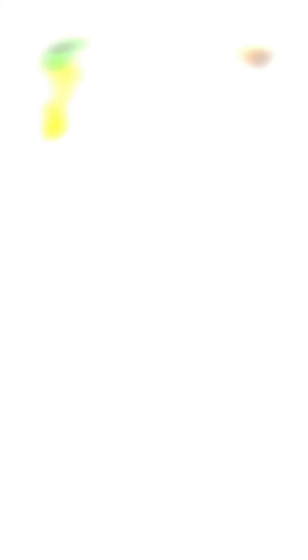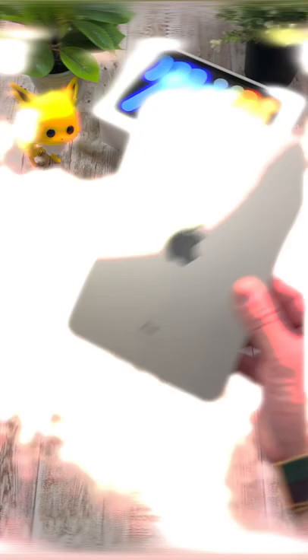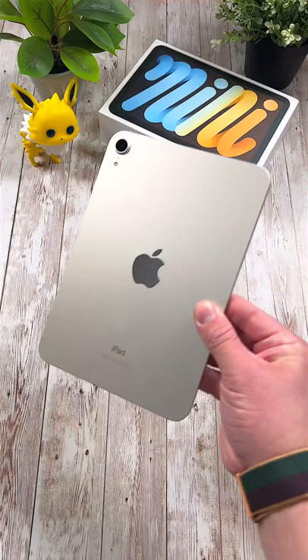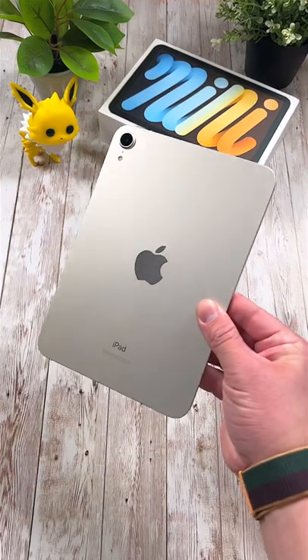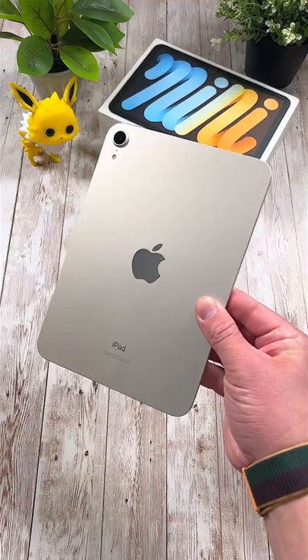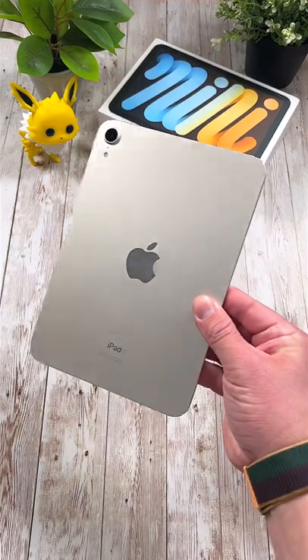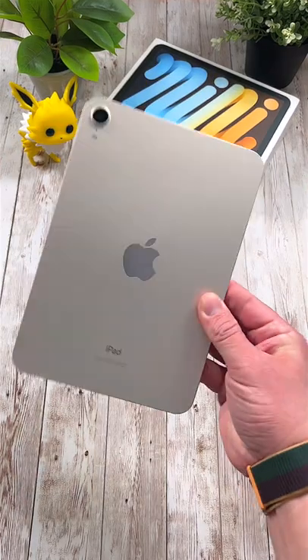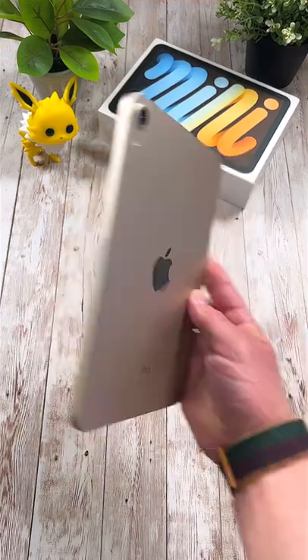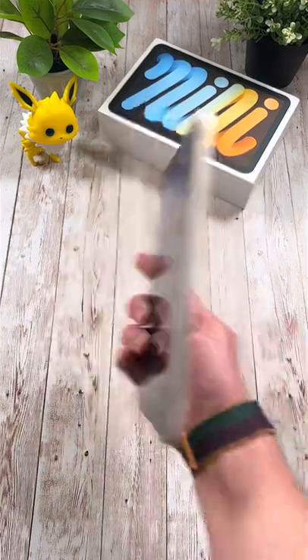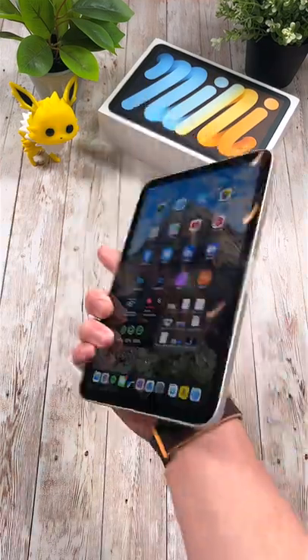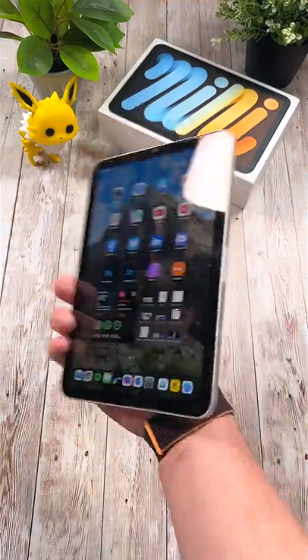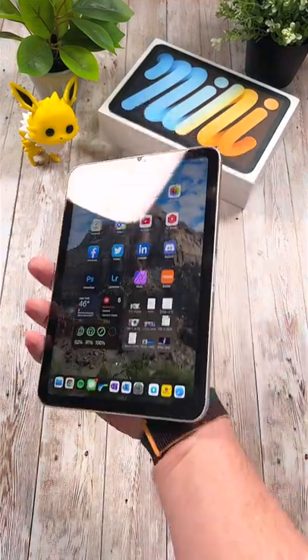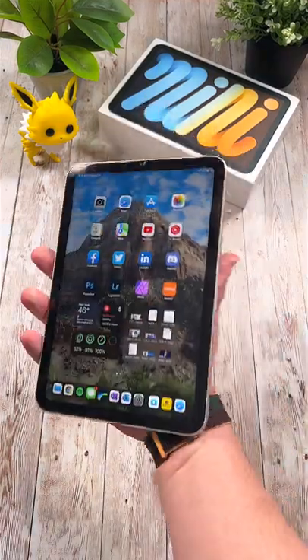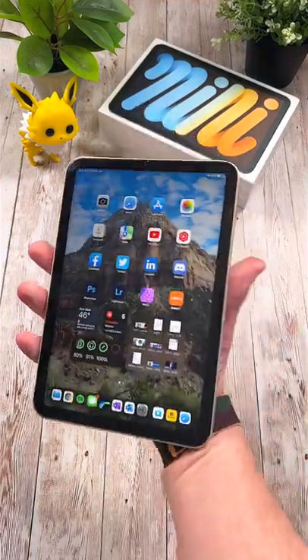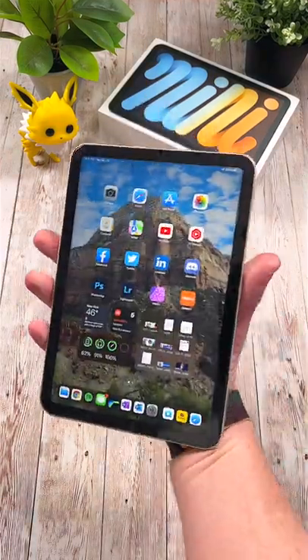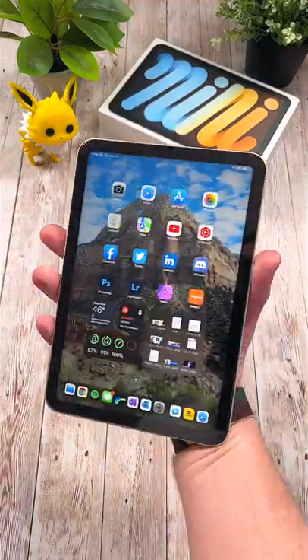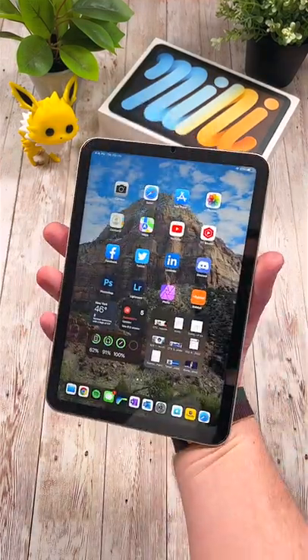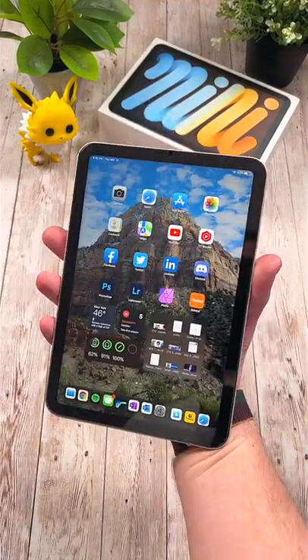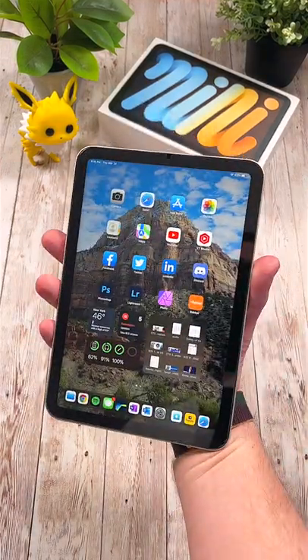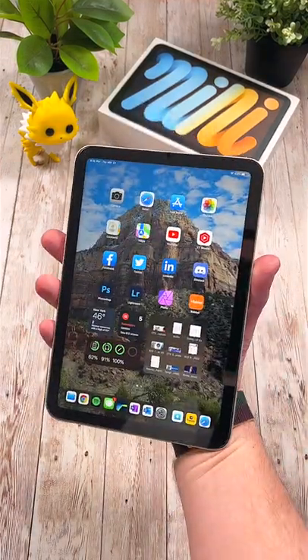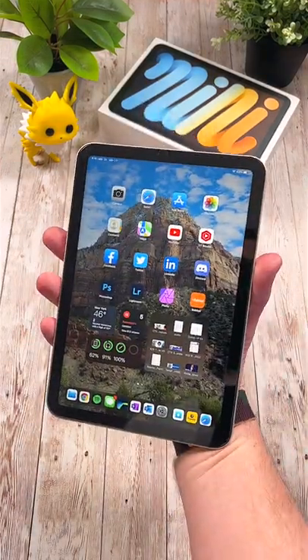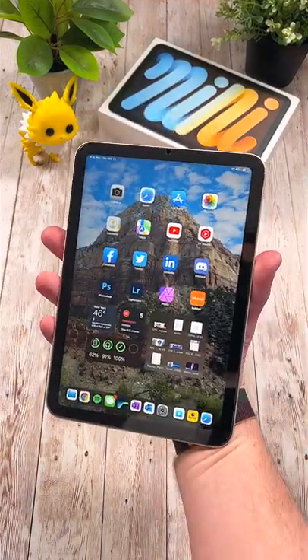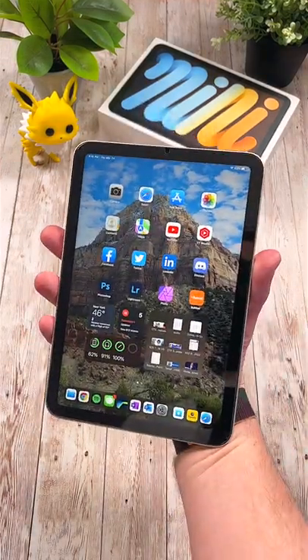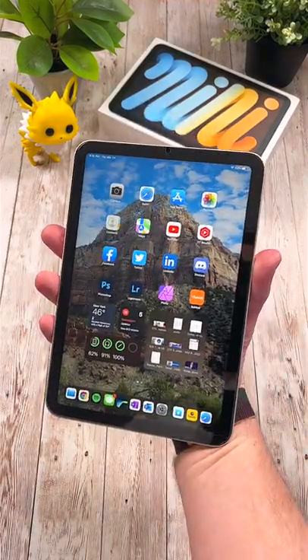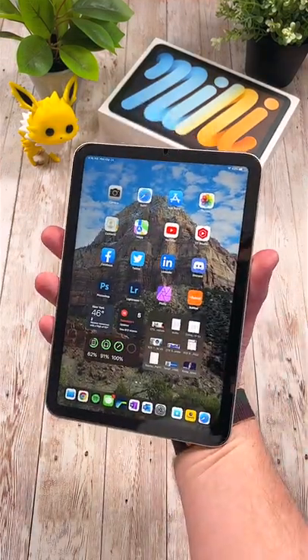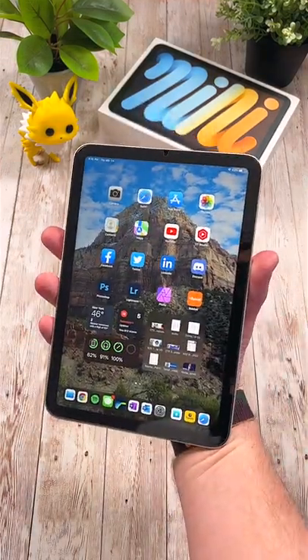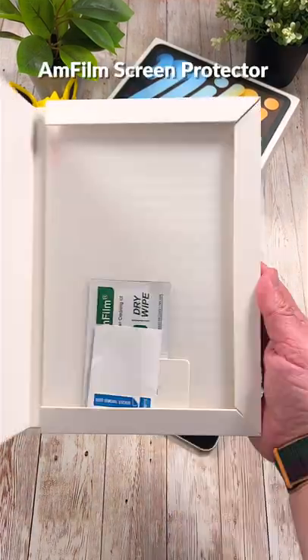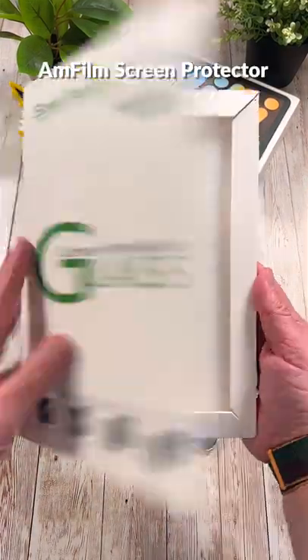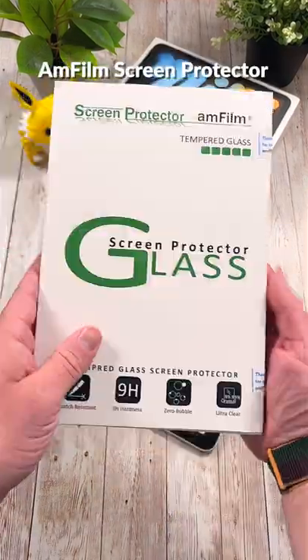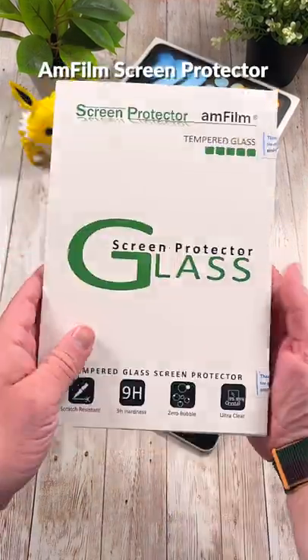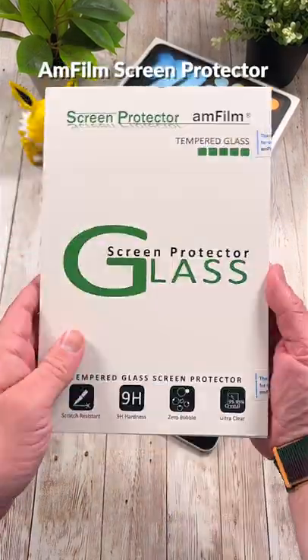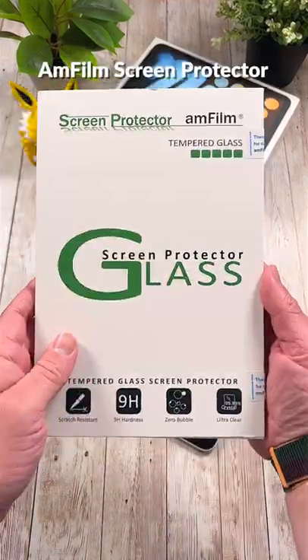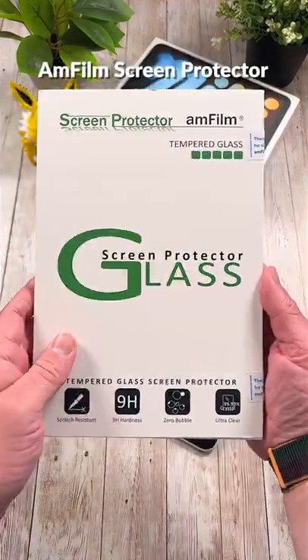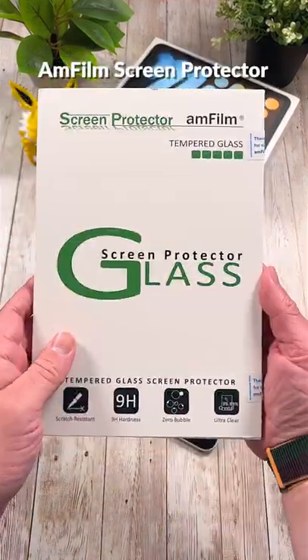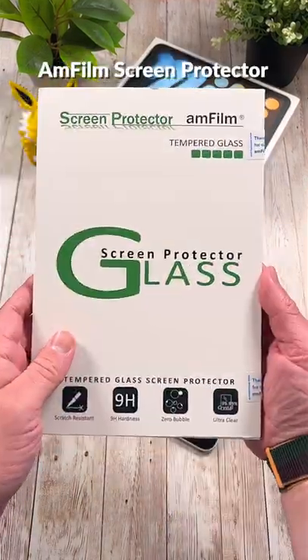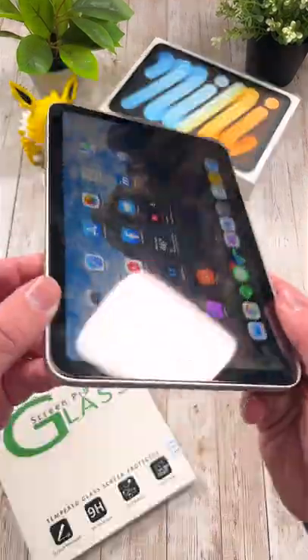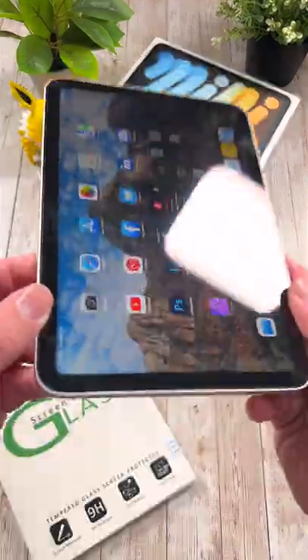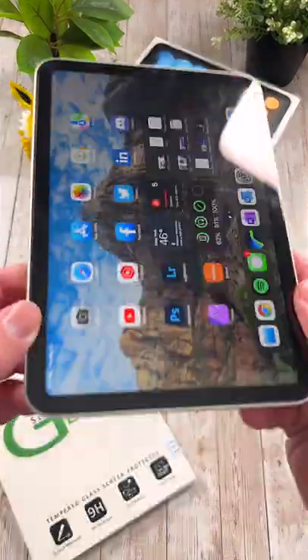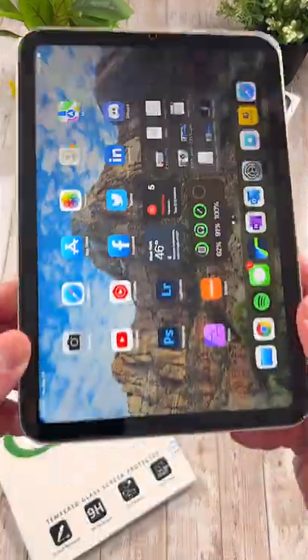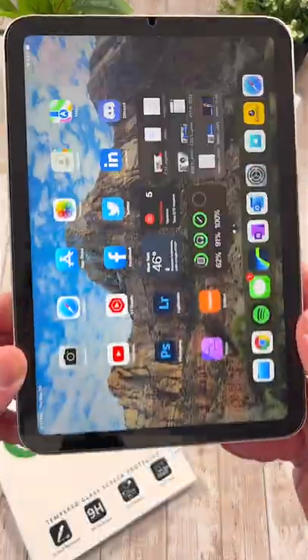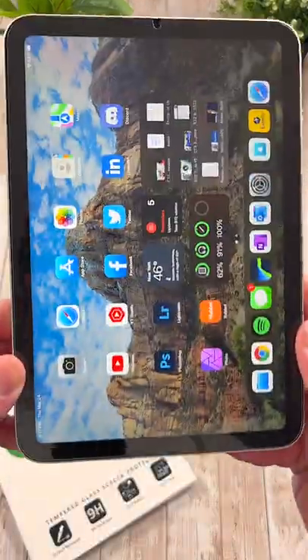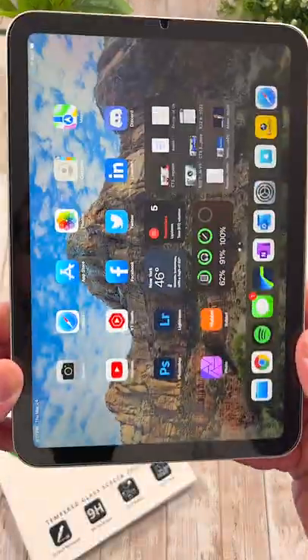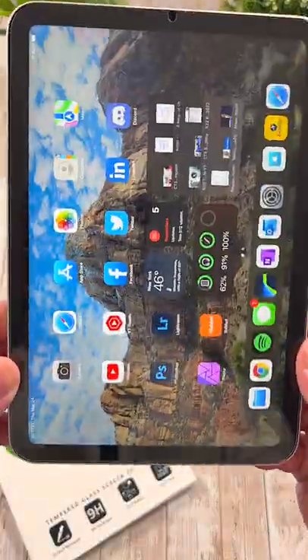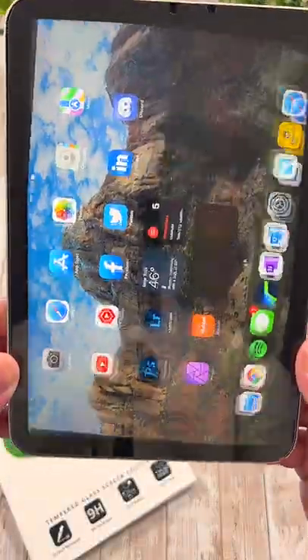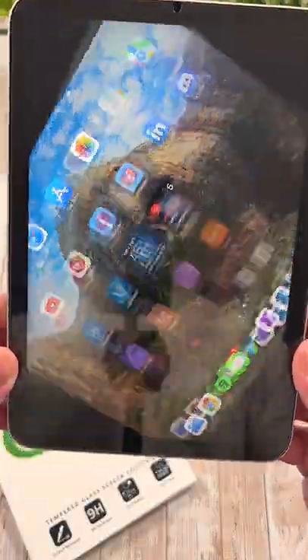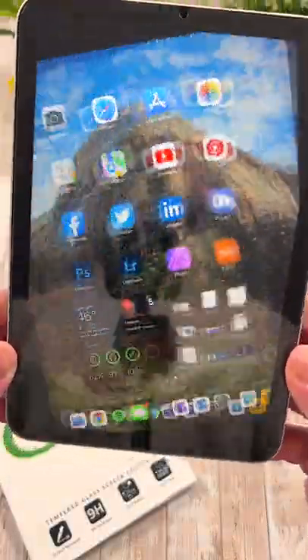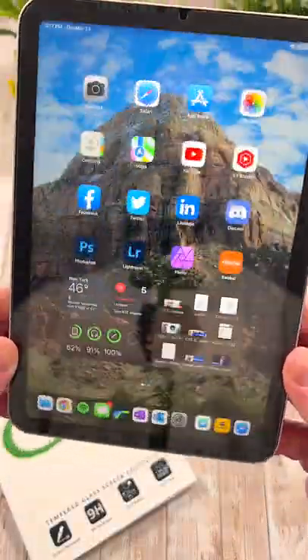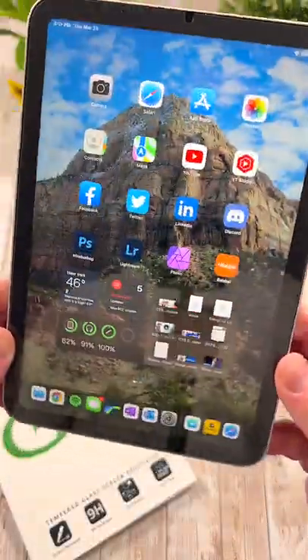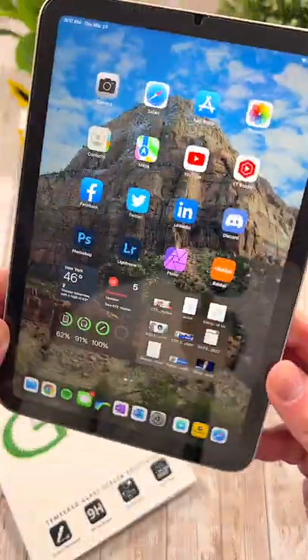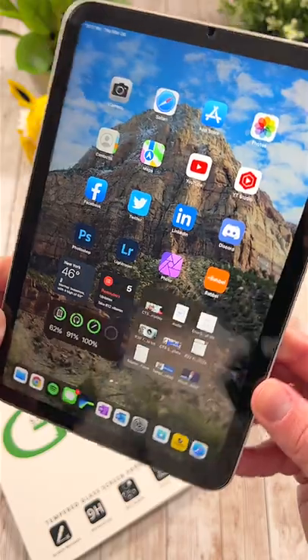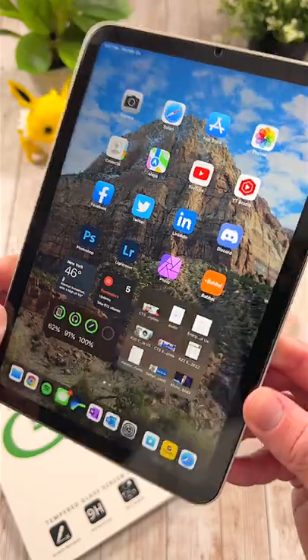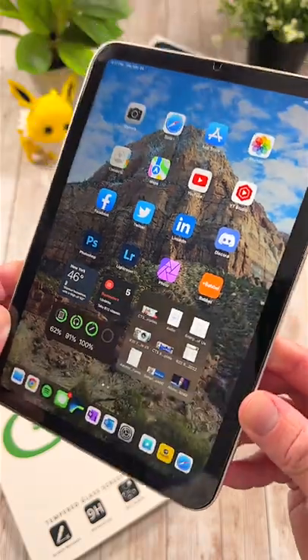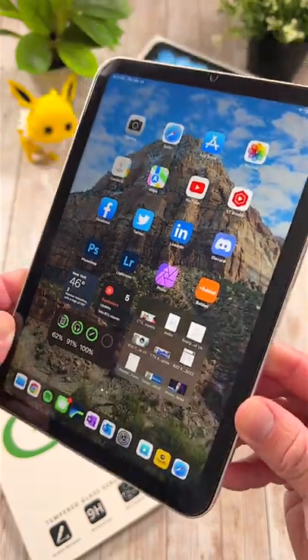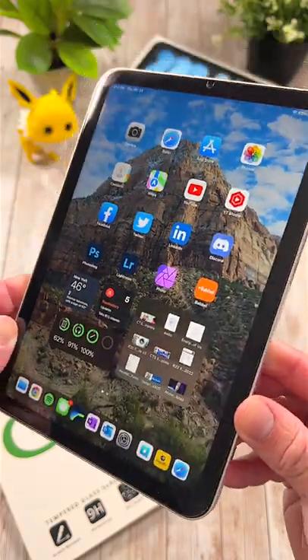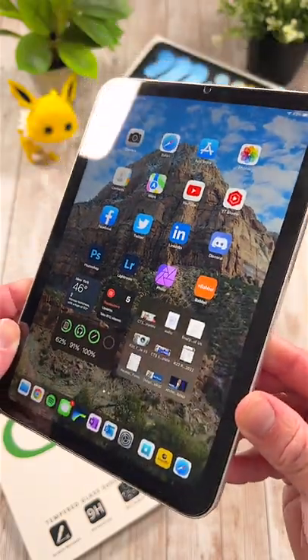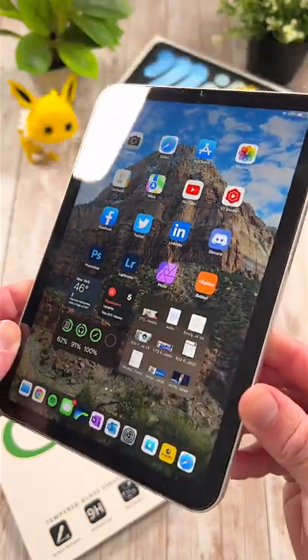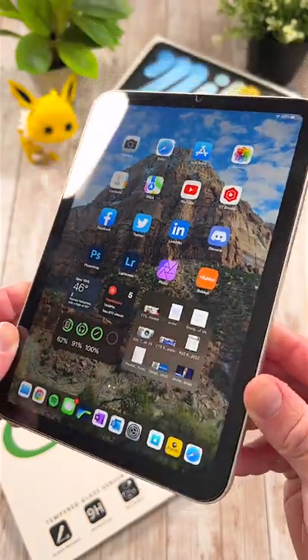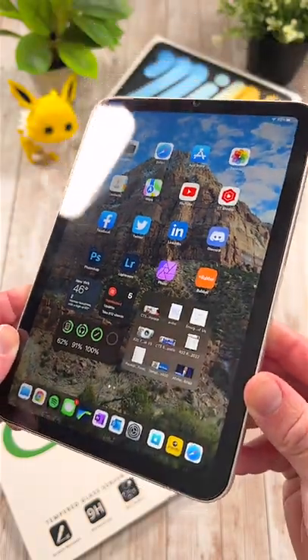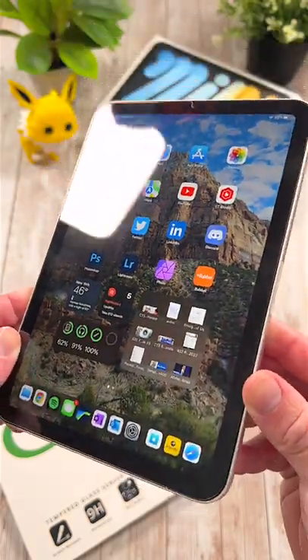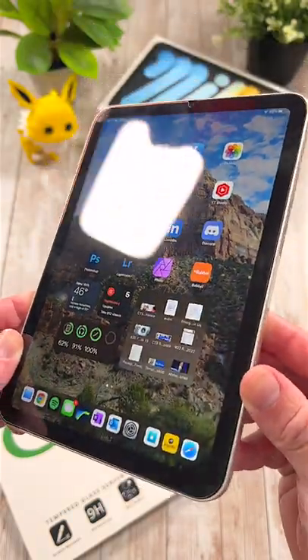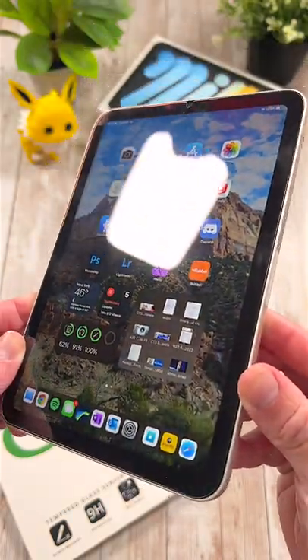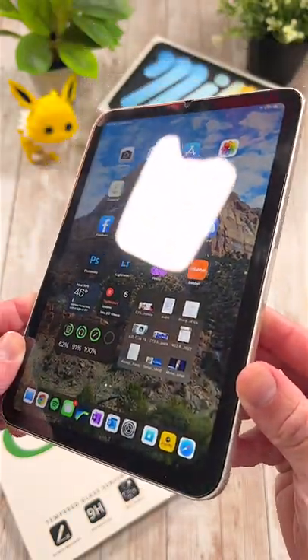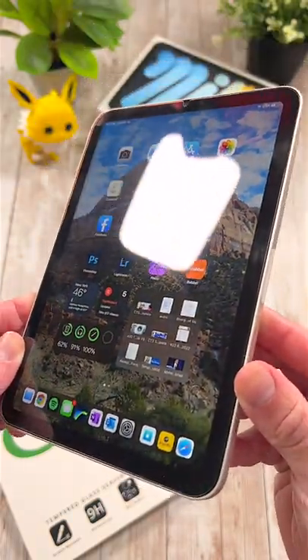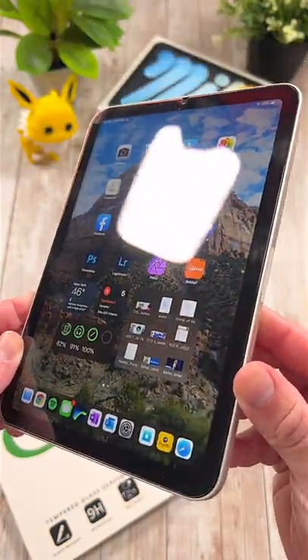Here are 10 essential accessories for your new 2021 iPad Mini. First is an M-Film tempered glass screen protector. These protectors are cheap, reliable, and they last.